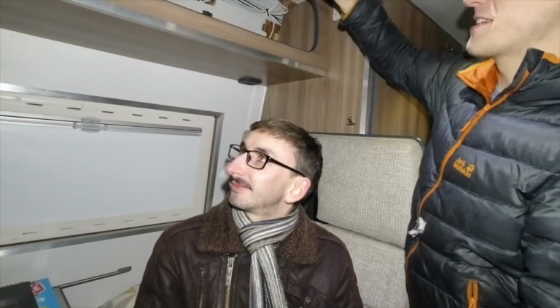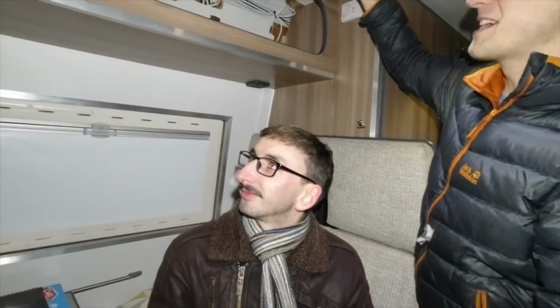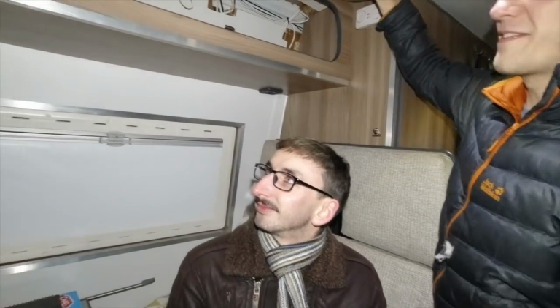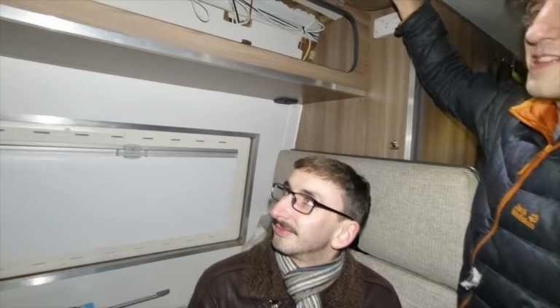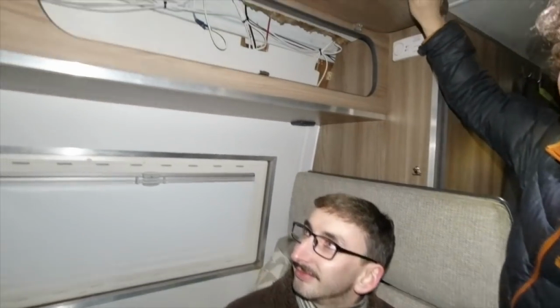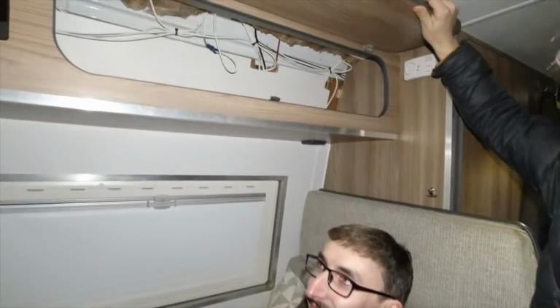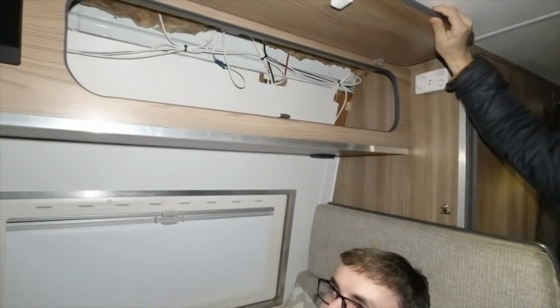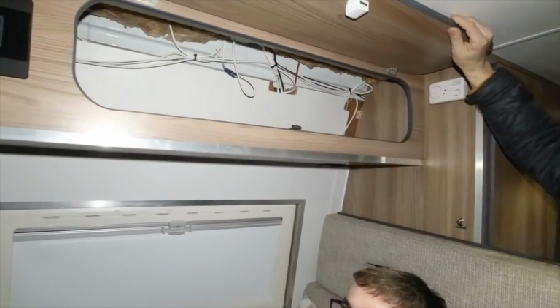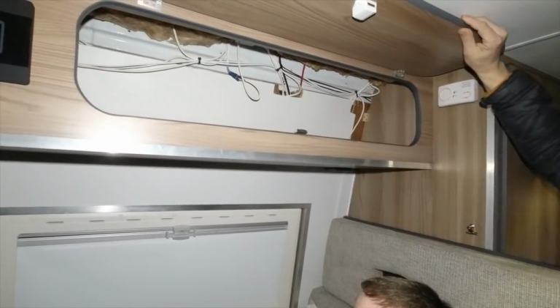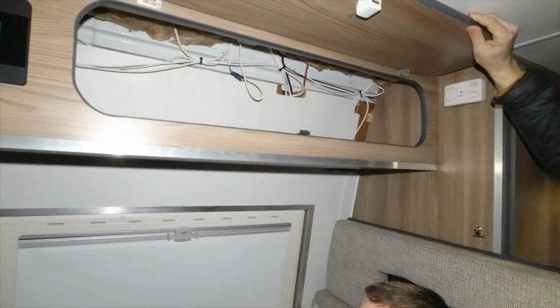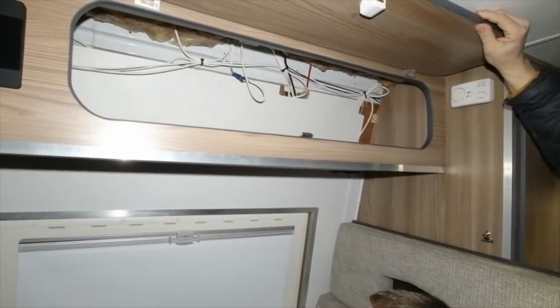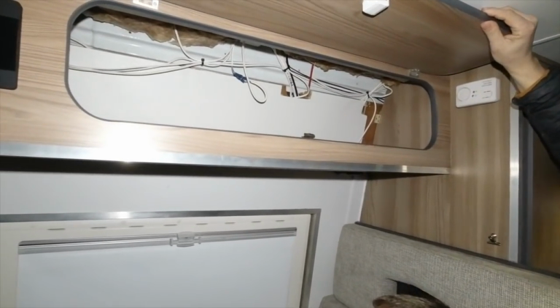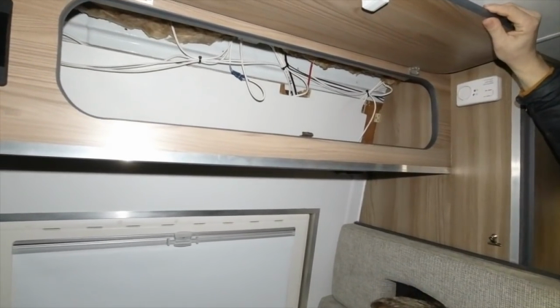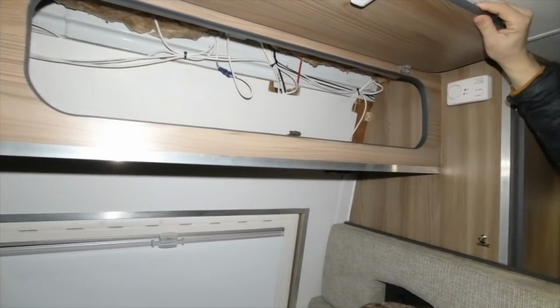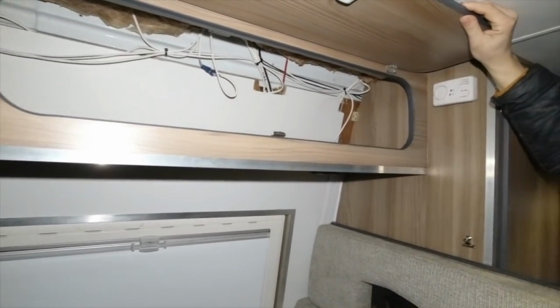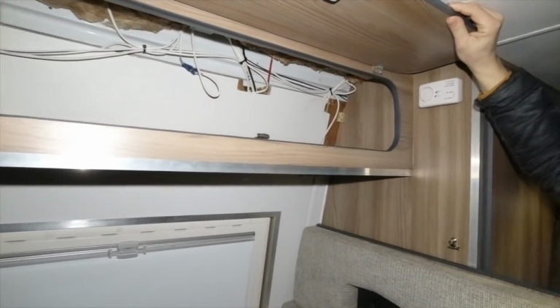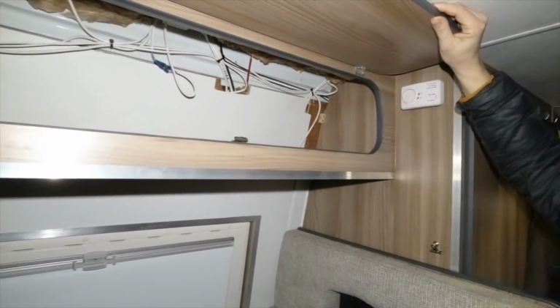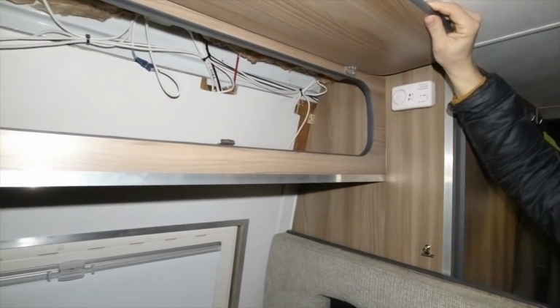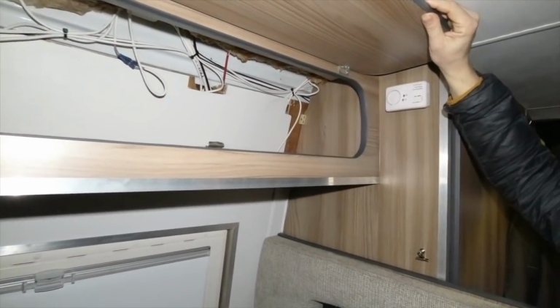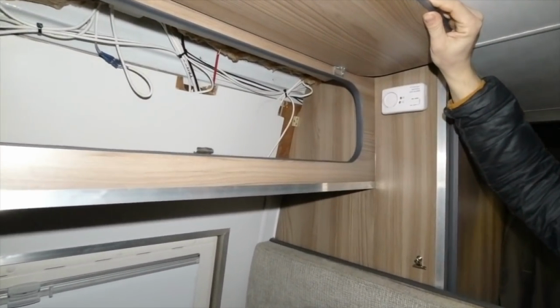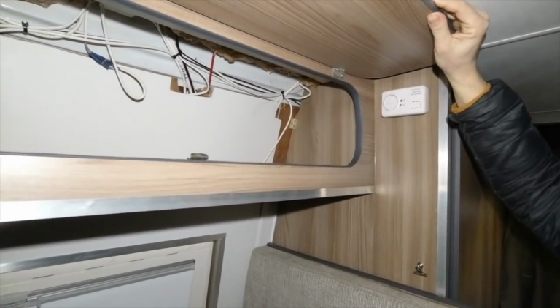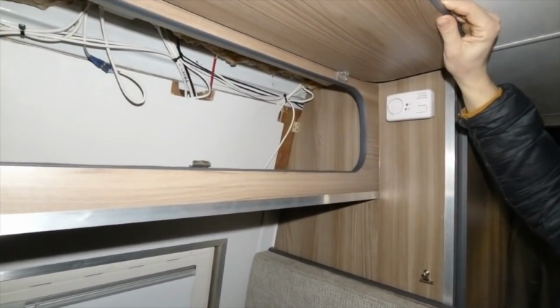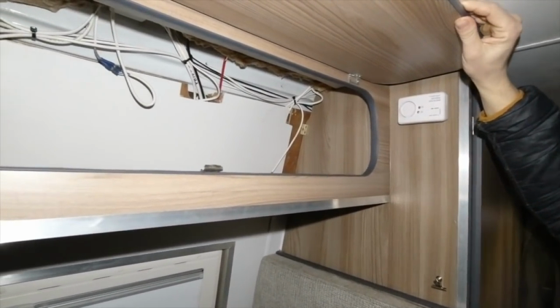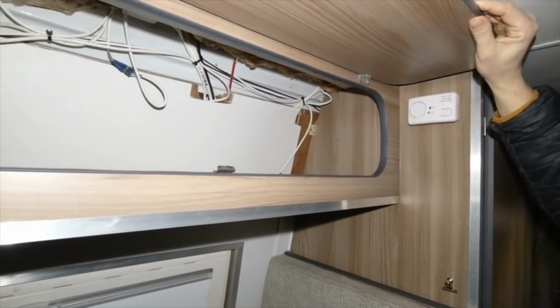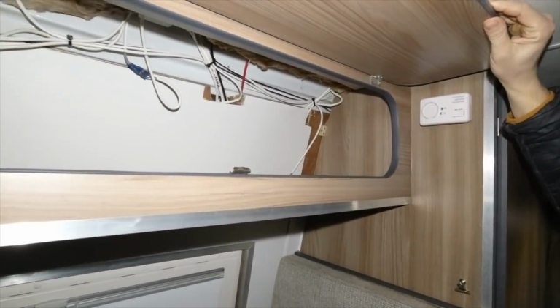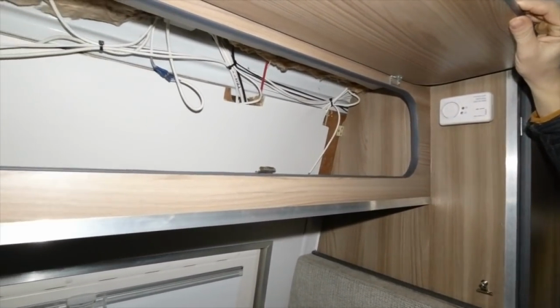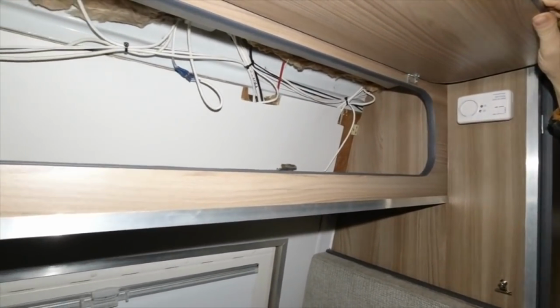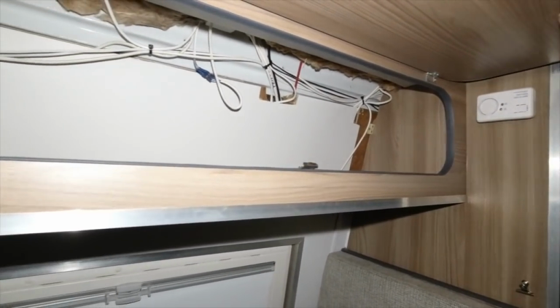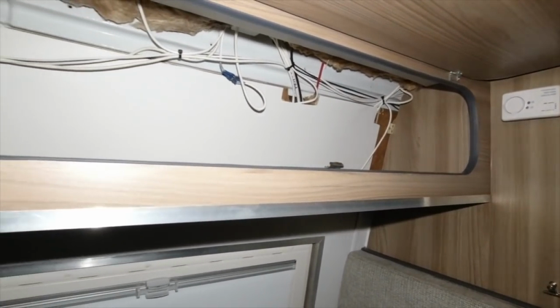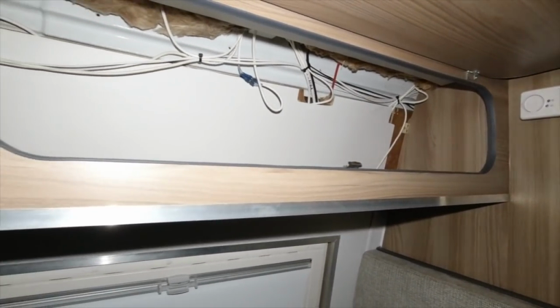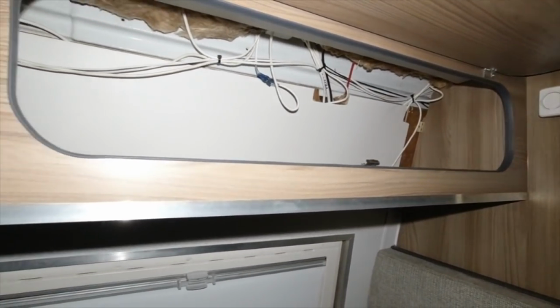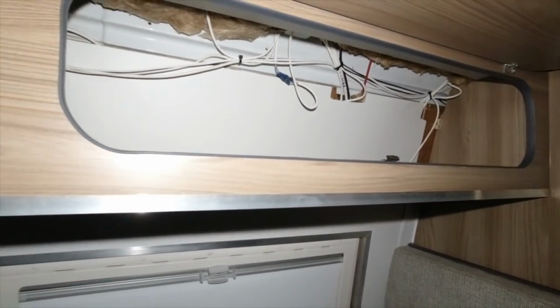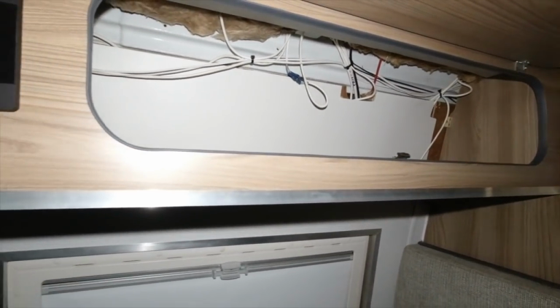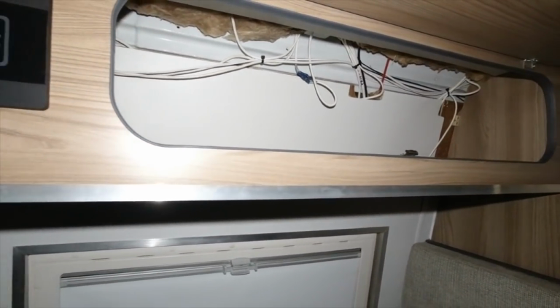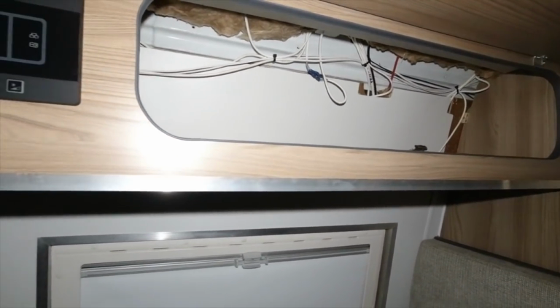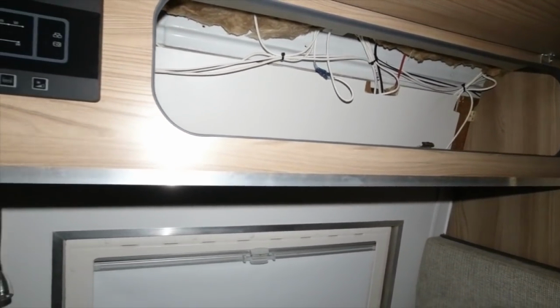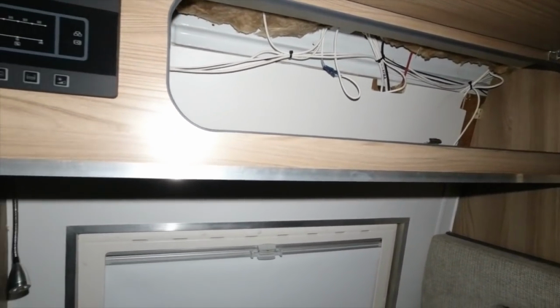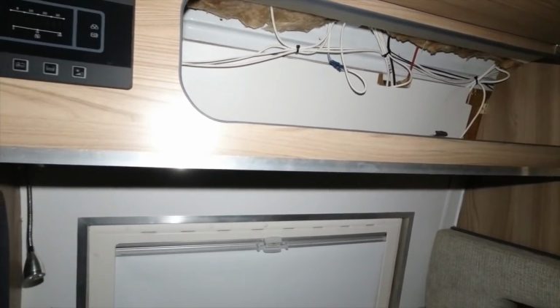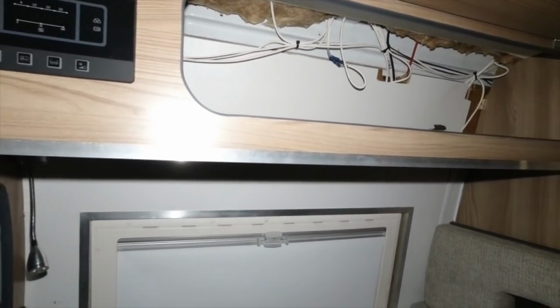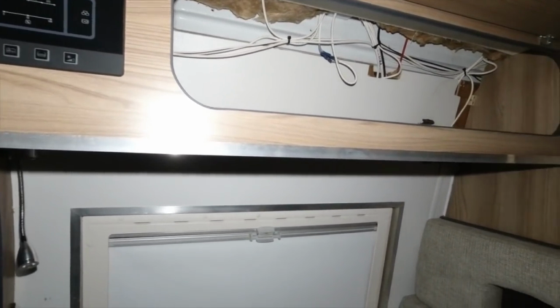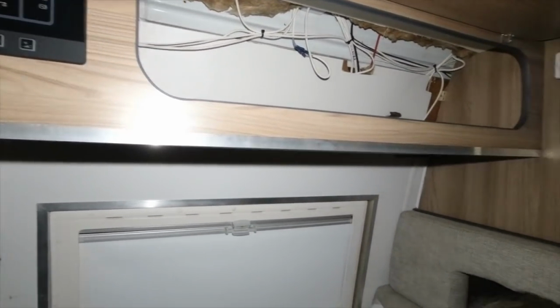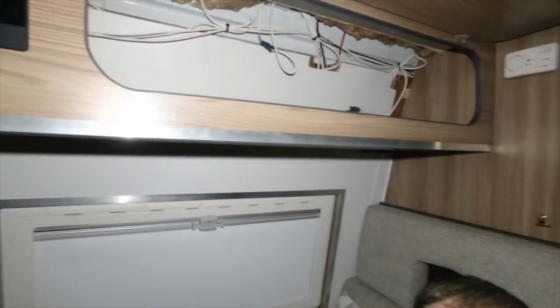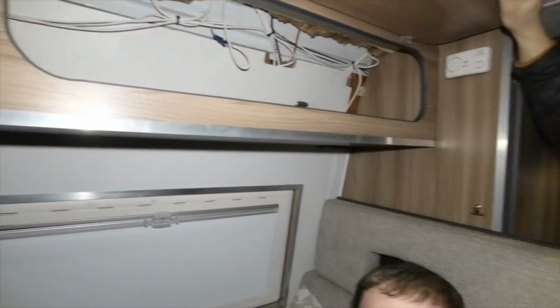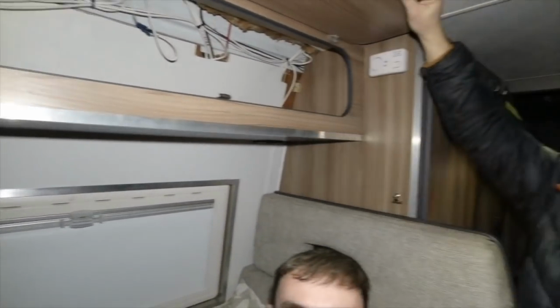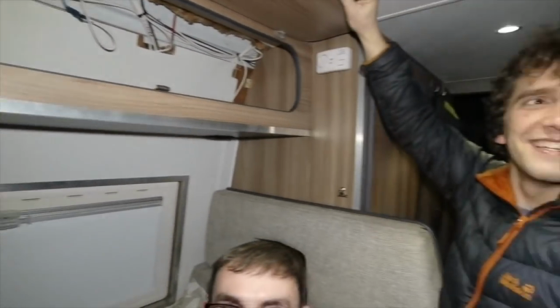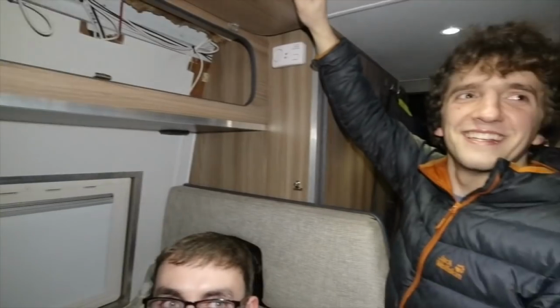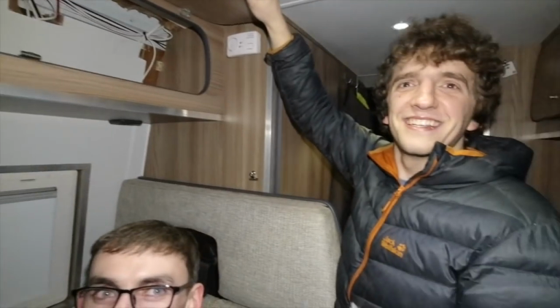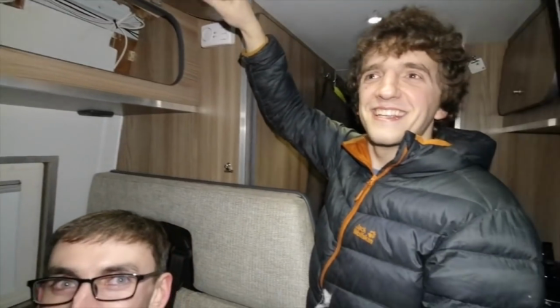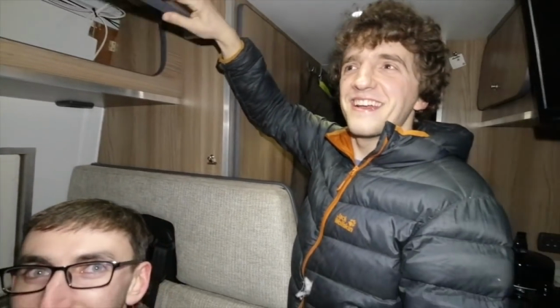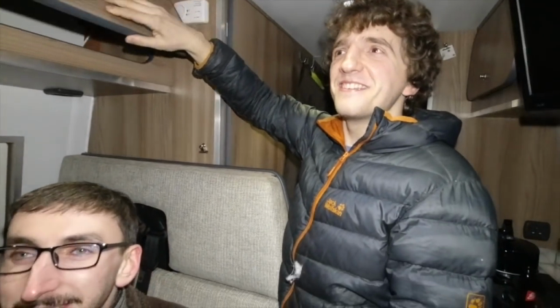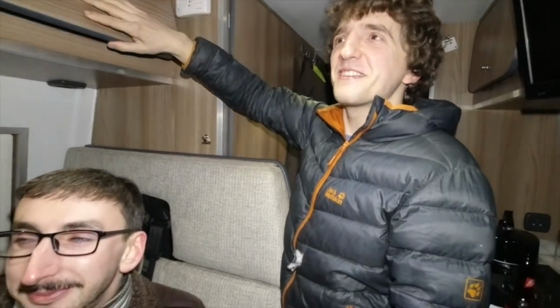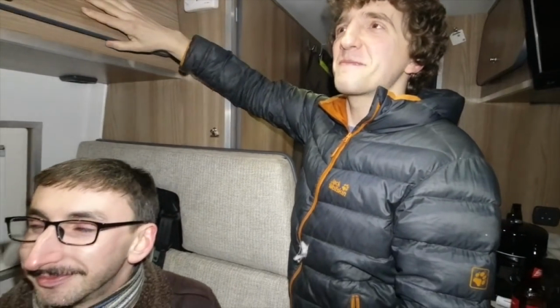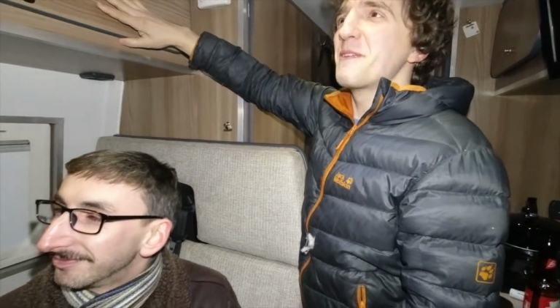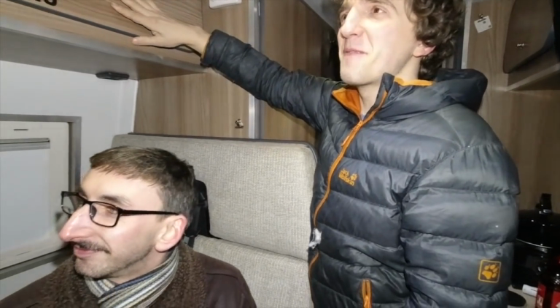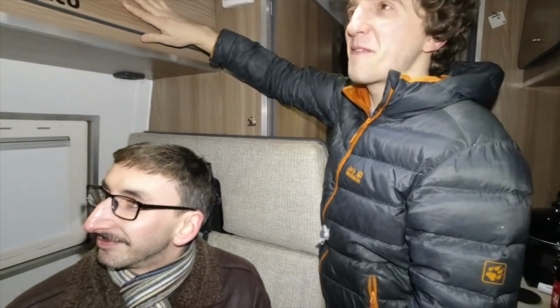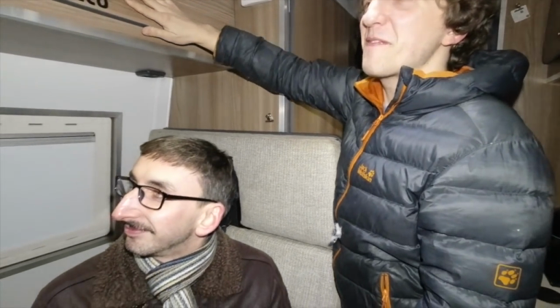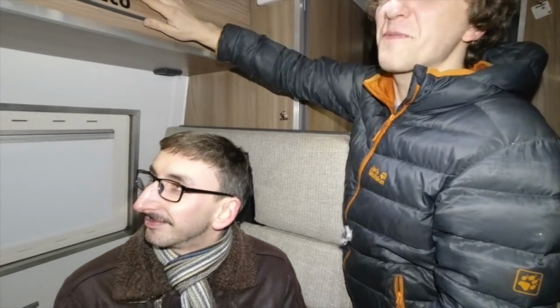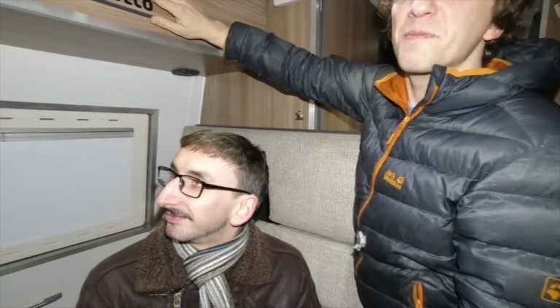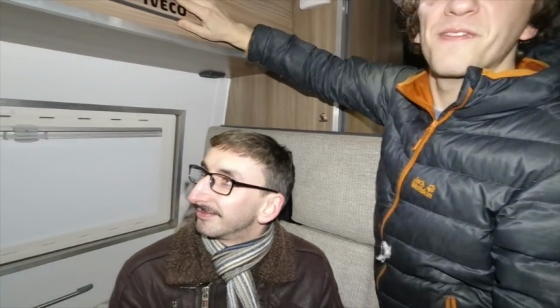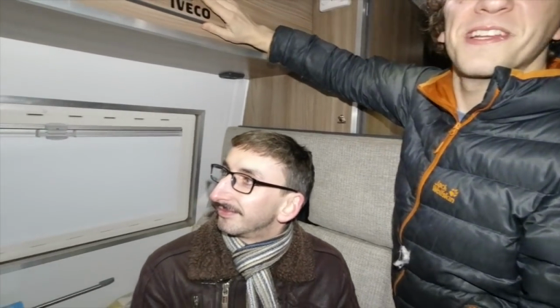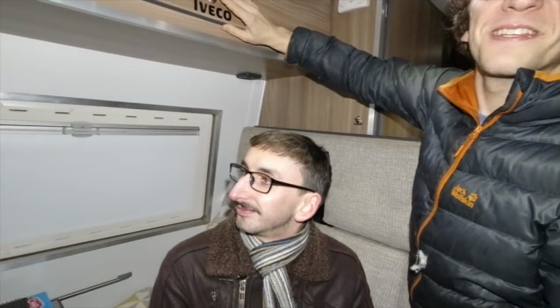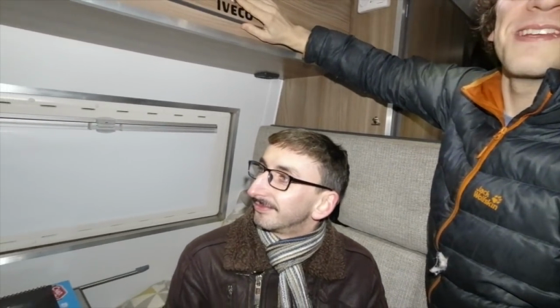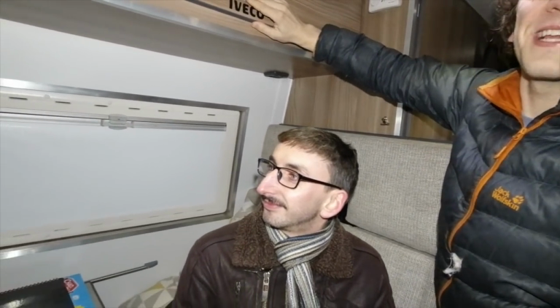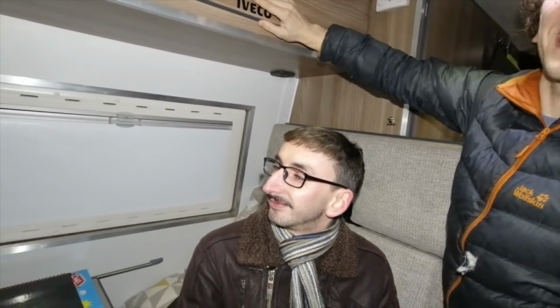I can give you the tour. We've got plenty of storage space up here - it's all empty as well. You can tell you've just moved in.